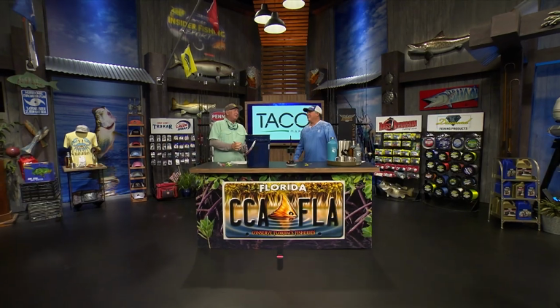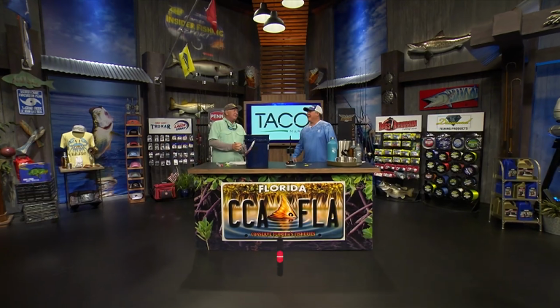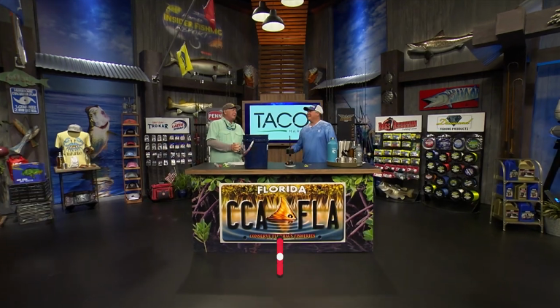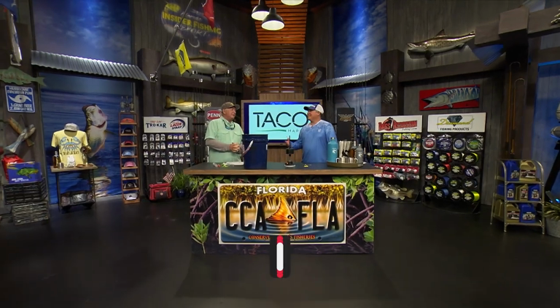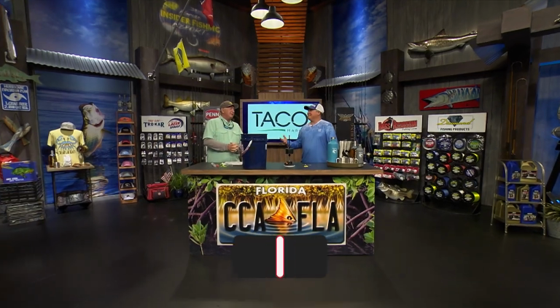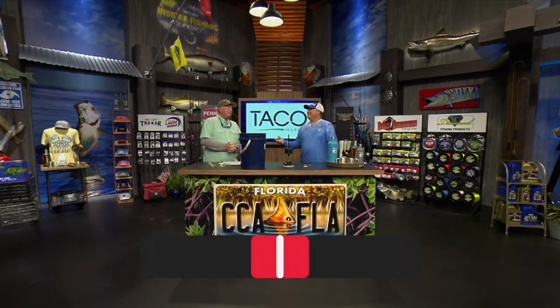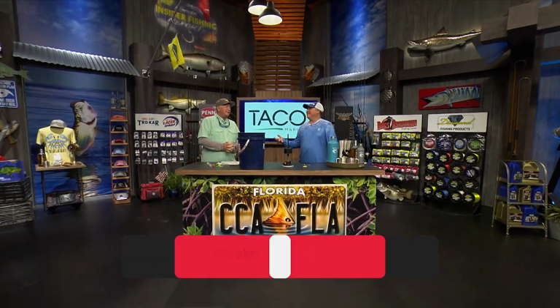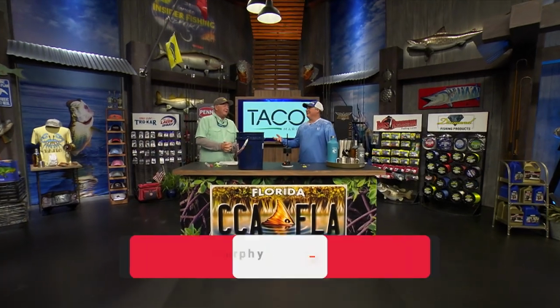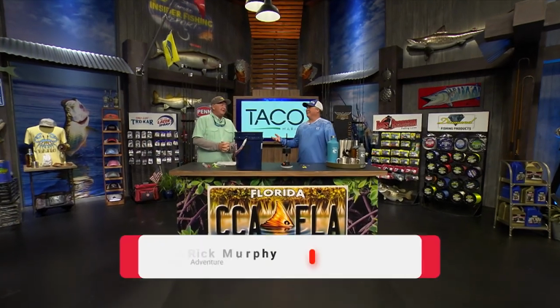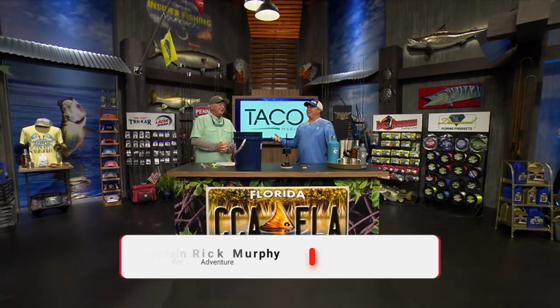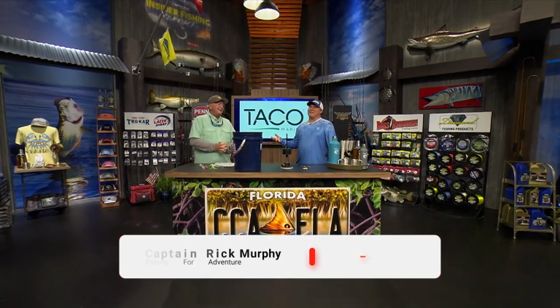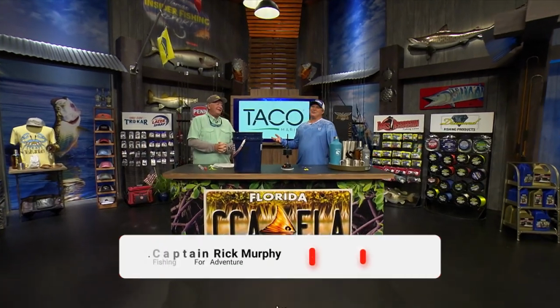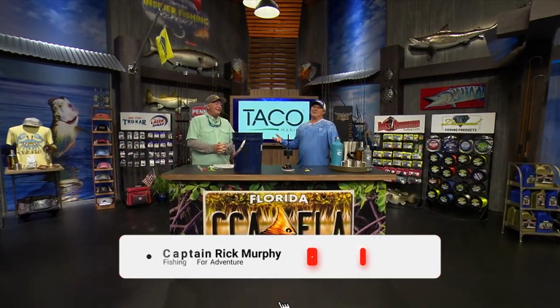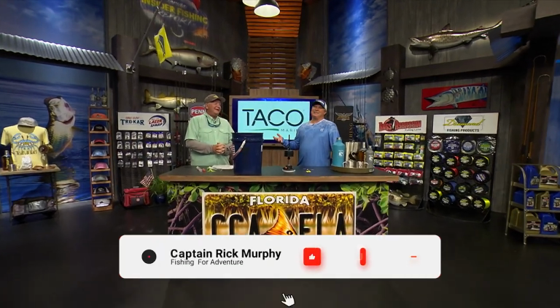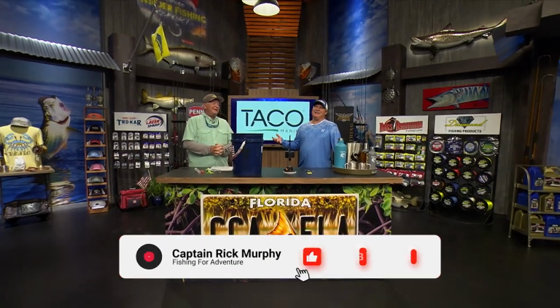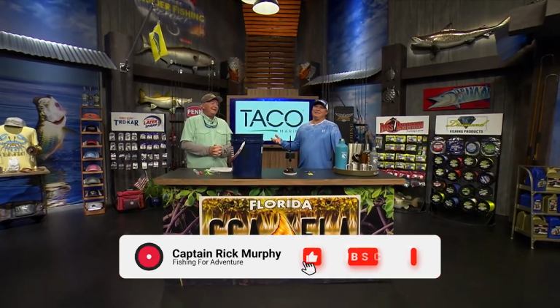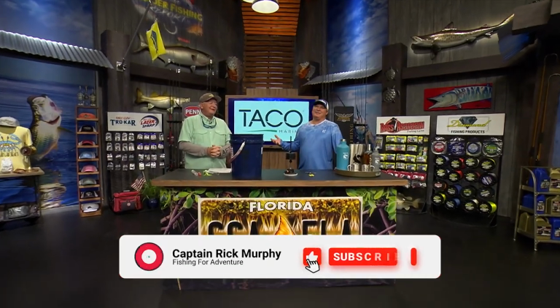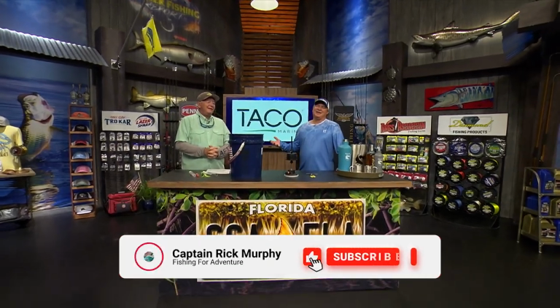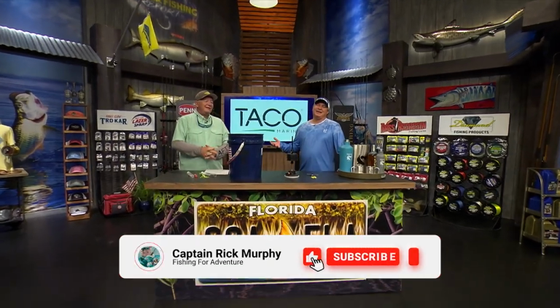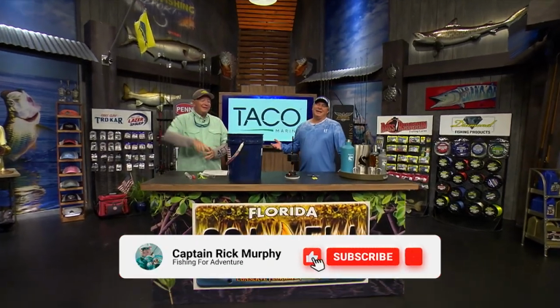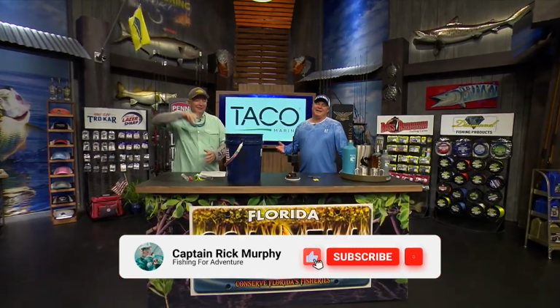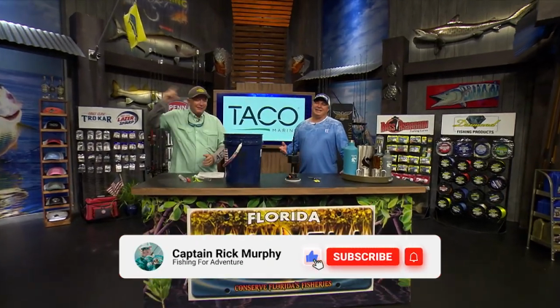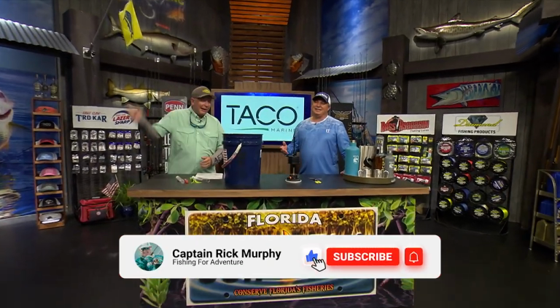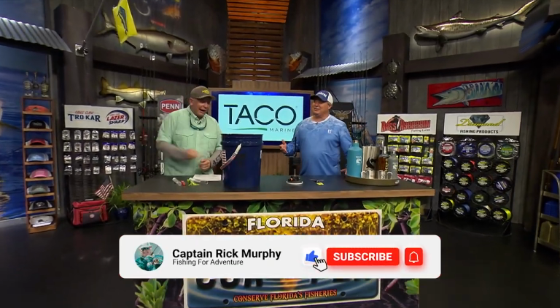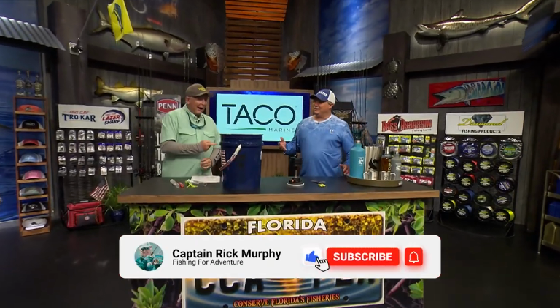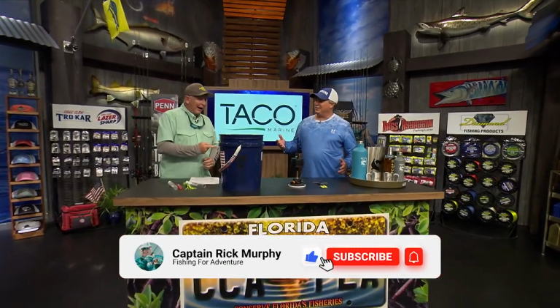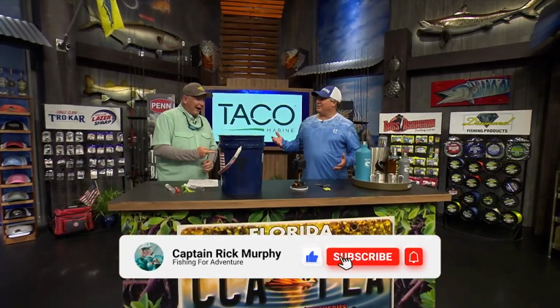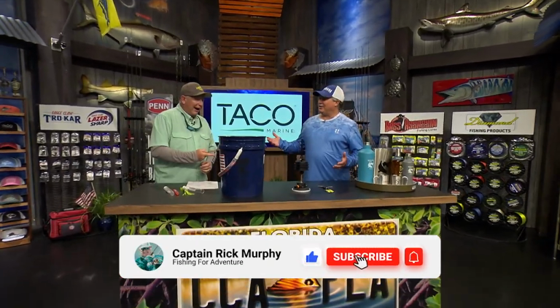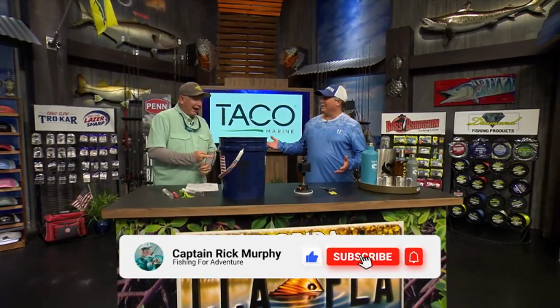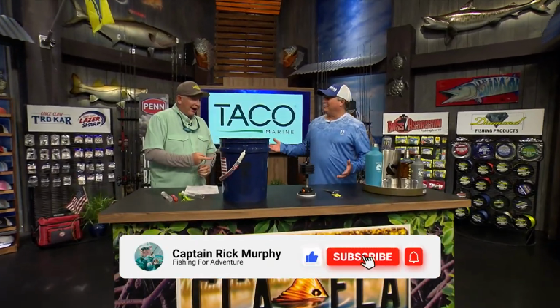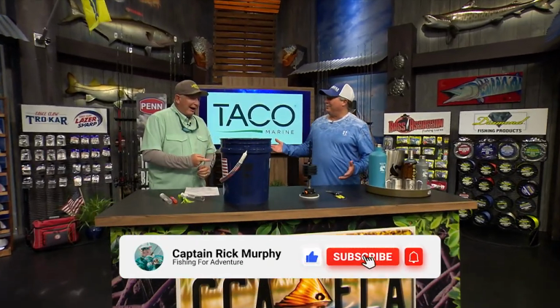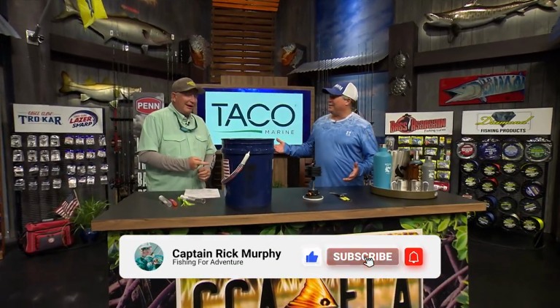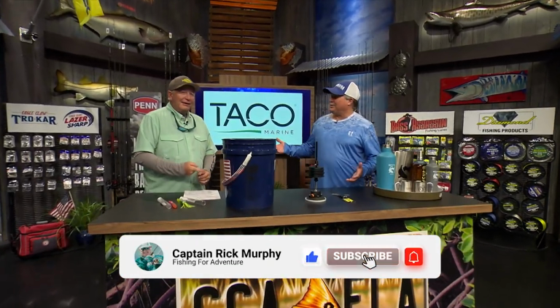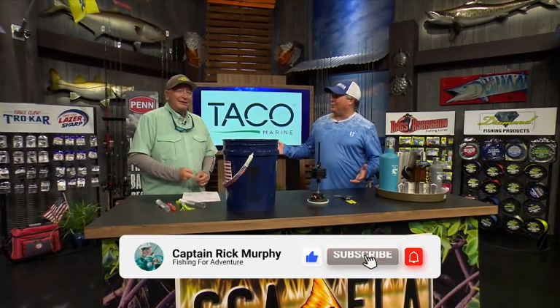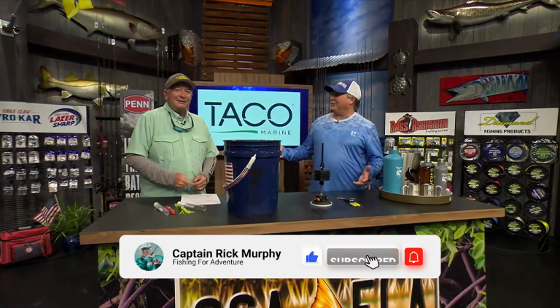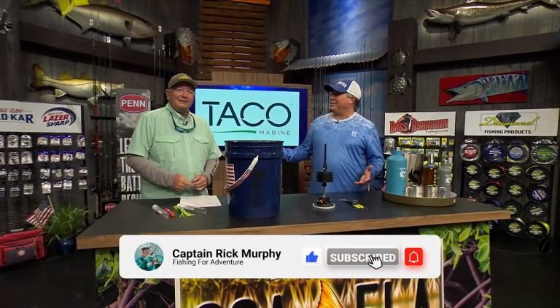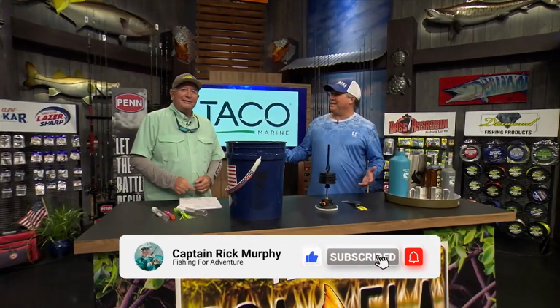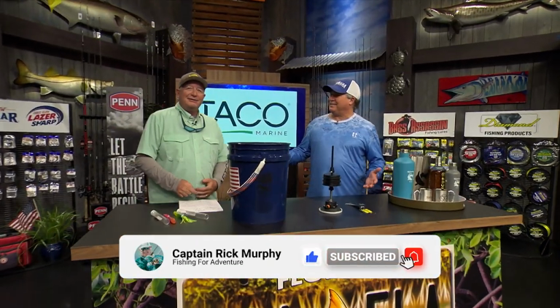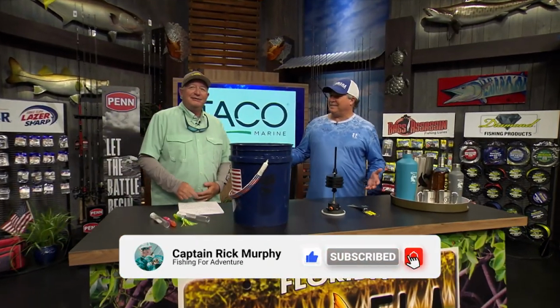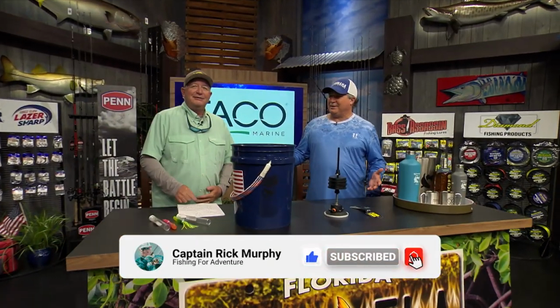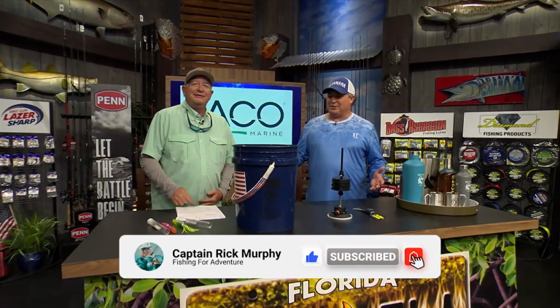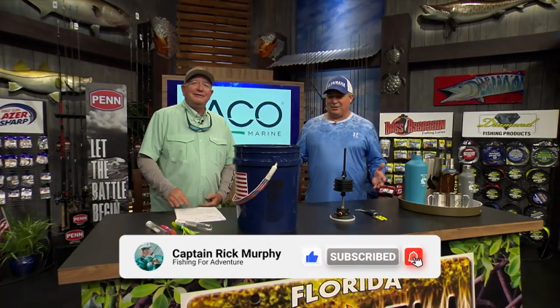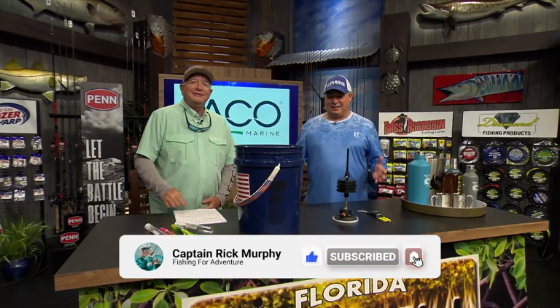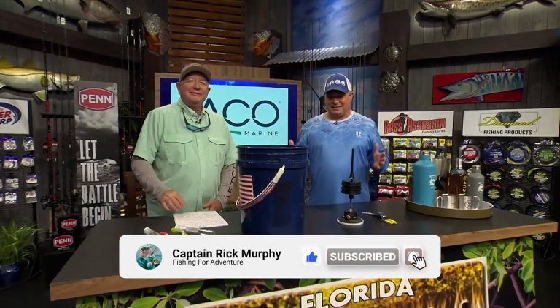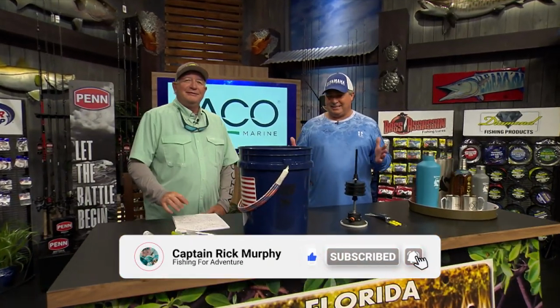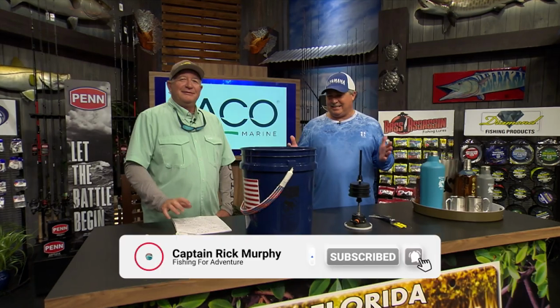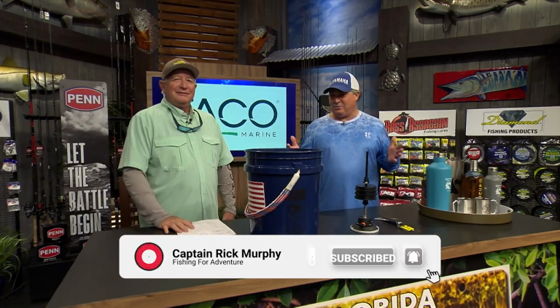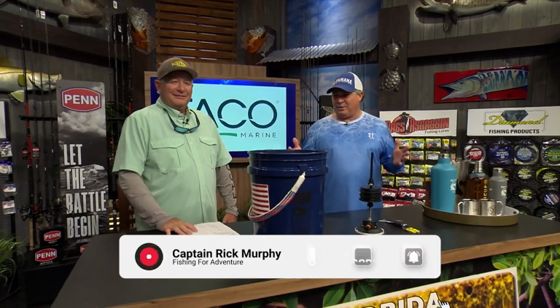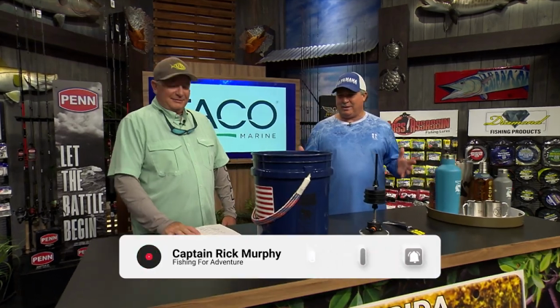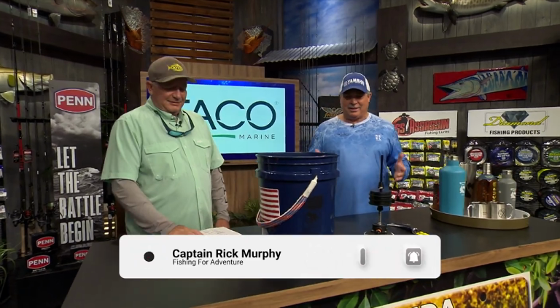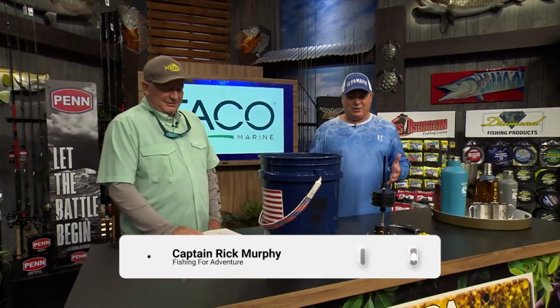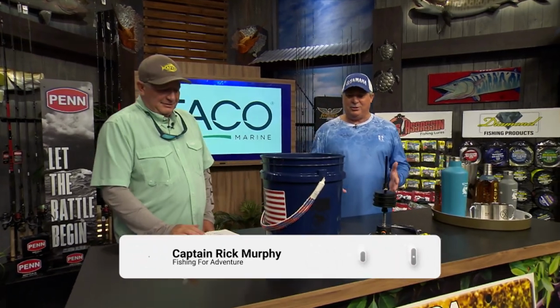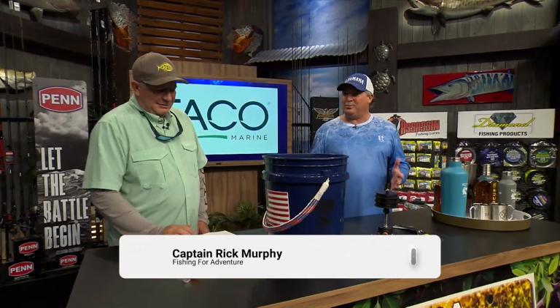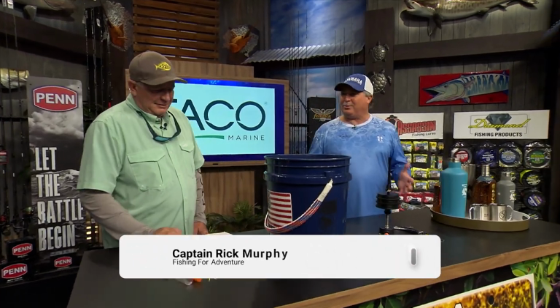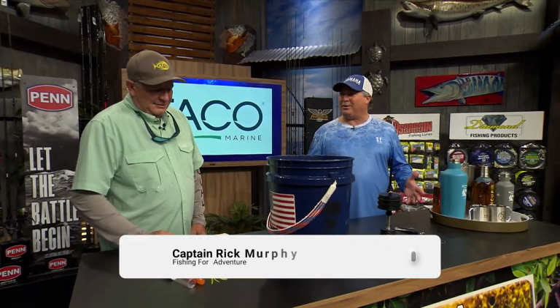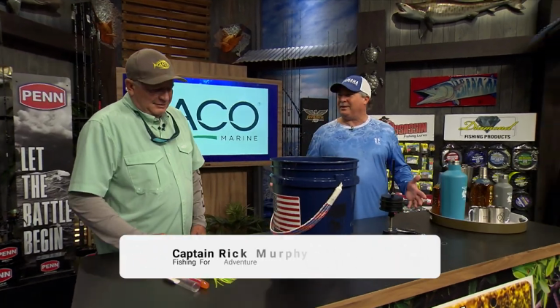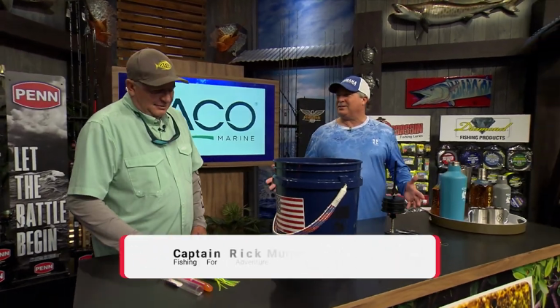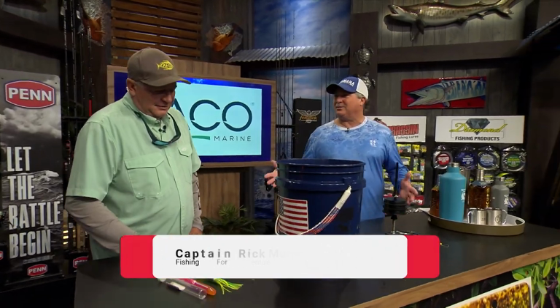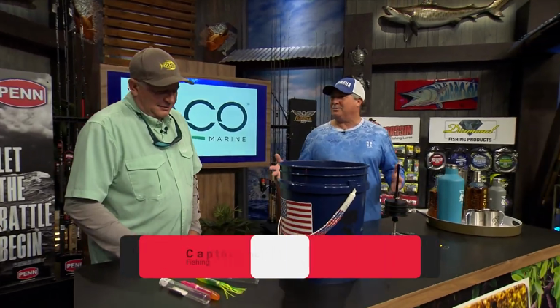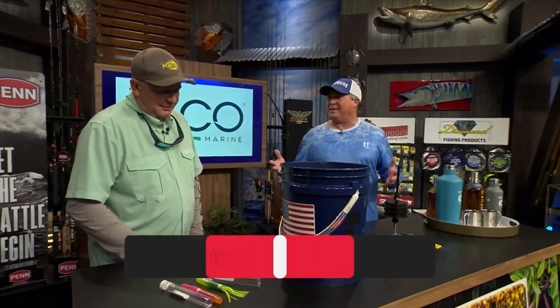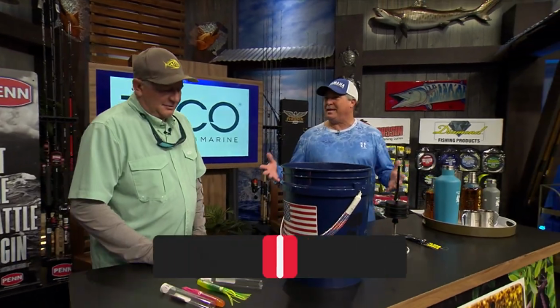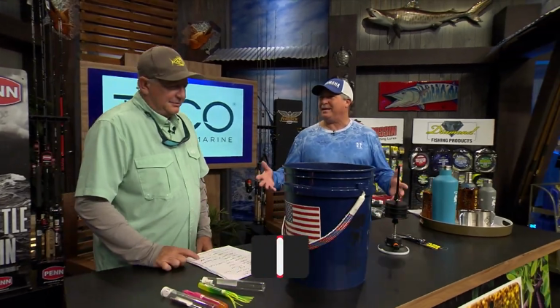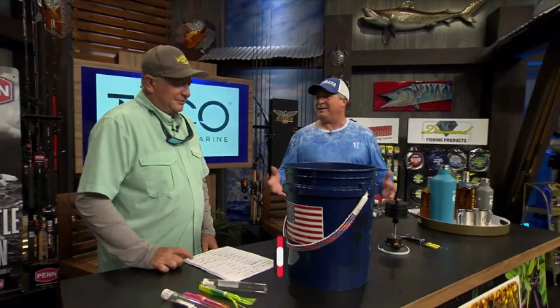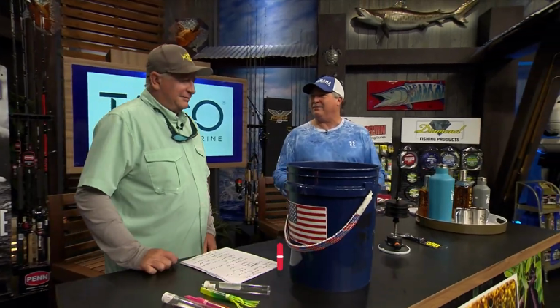We're back at the CCA Workbench with Dave, and it's the Taco Marine Trolling the Edge segment. Let's see what kind of new products we have.